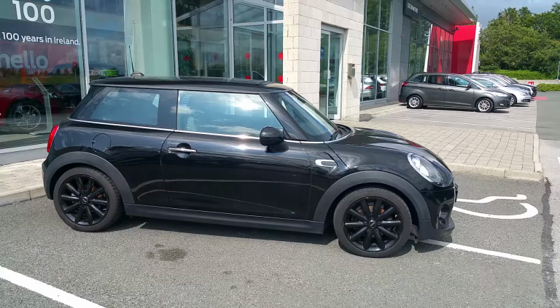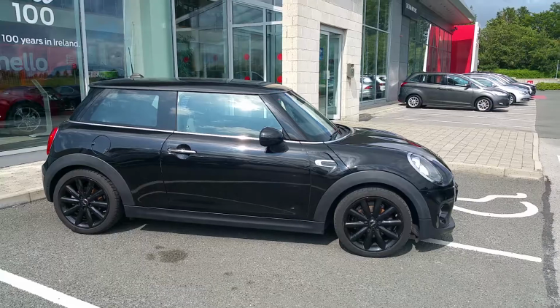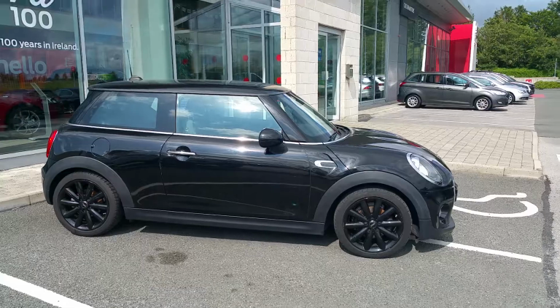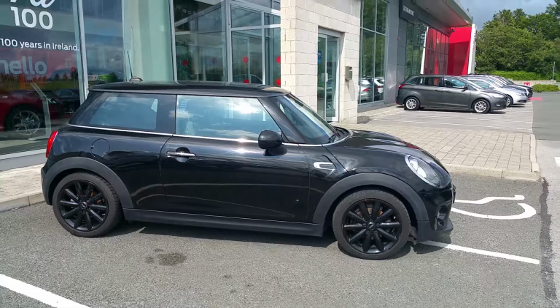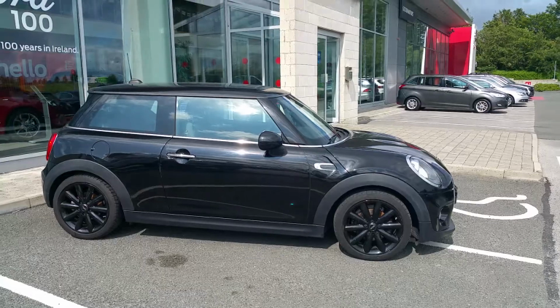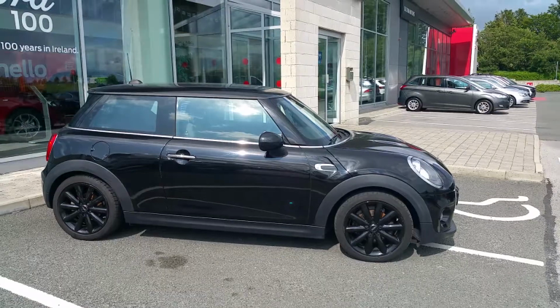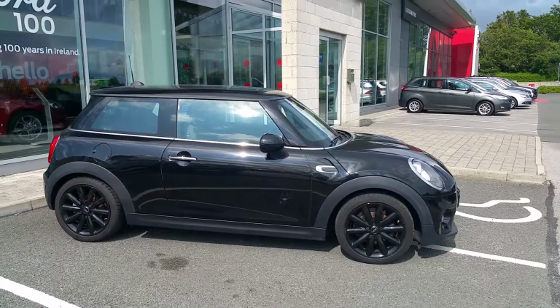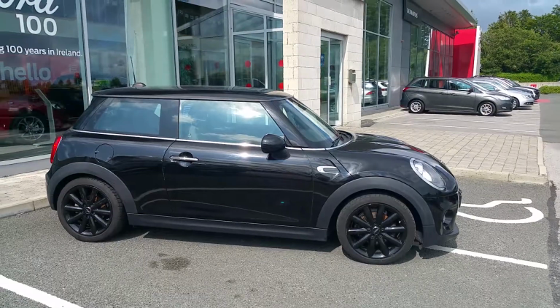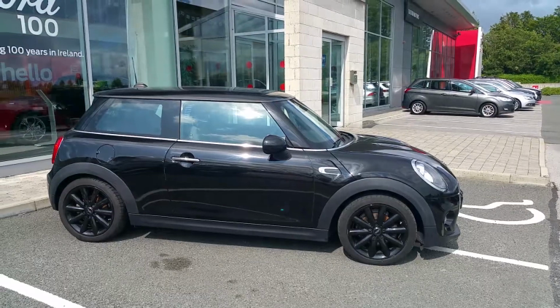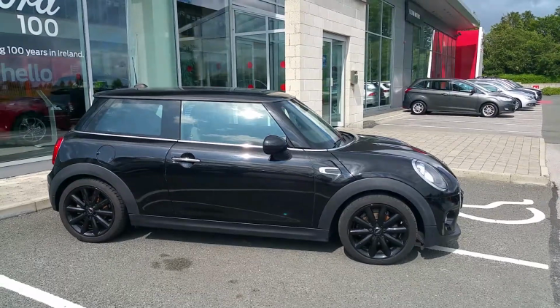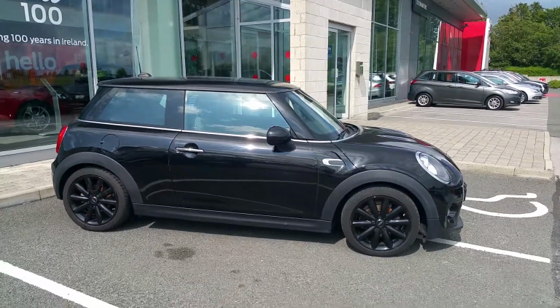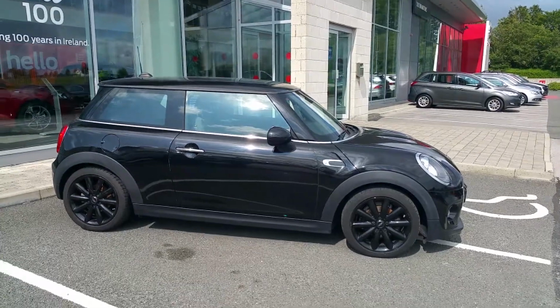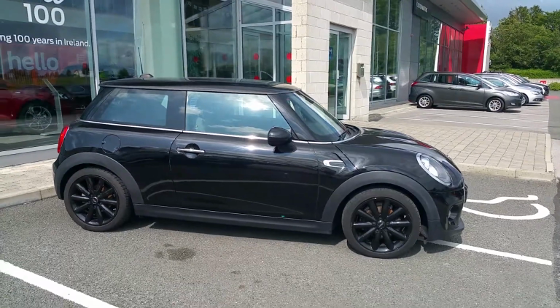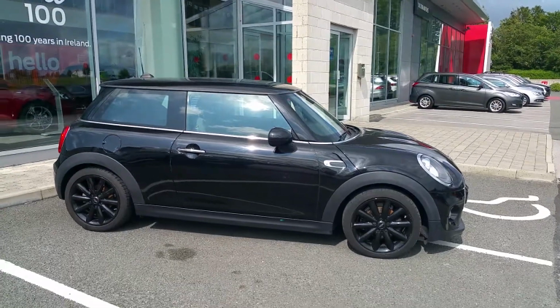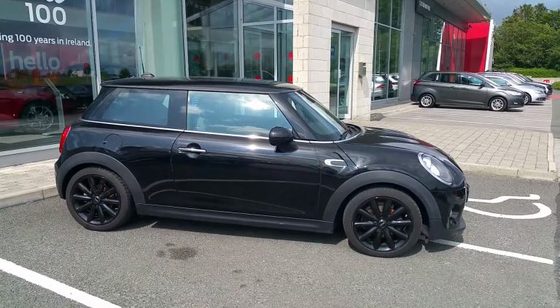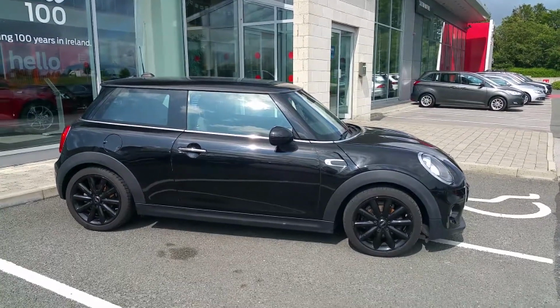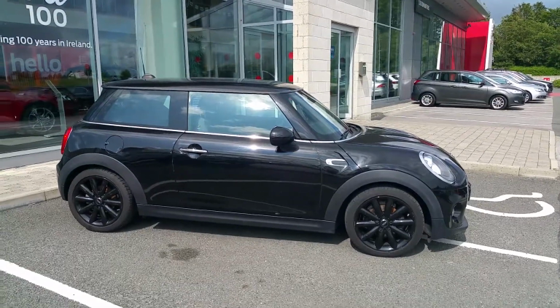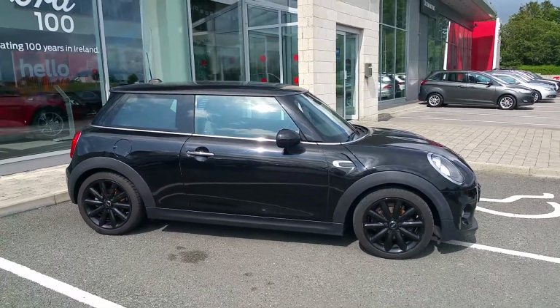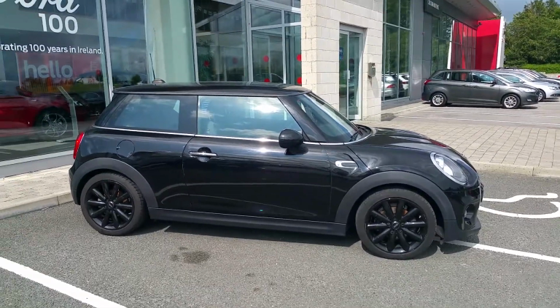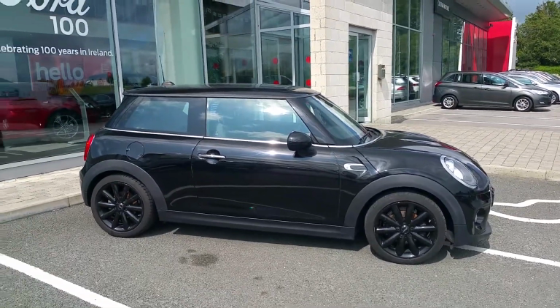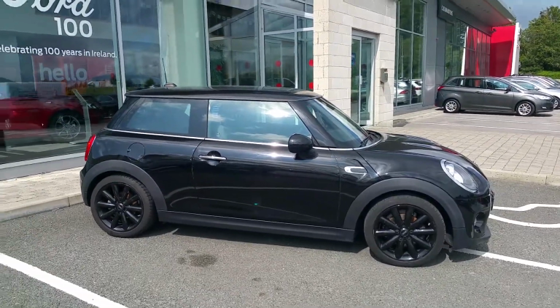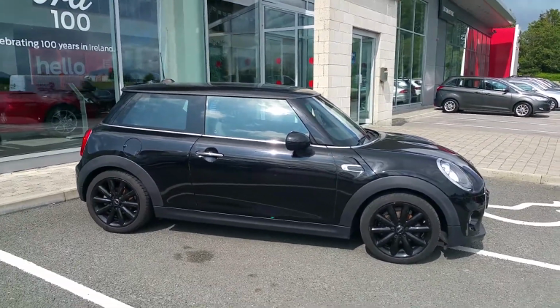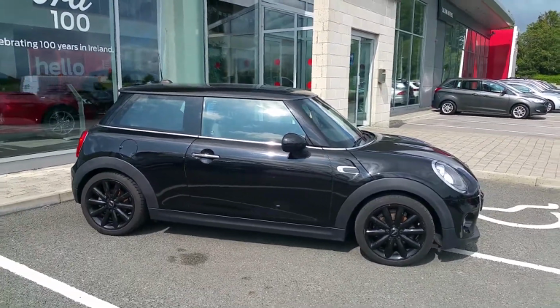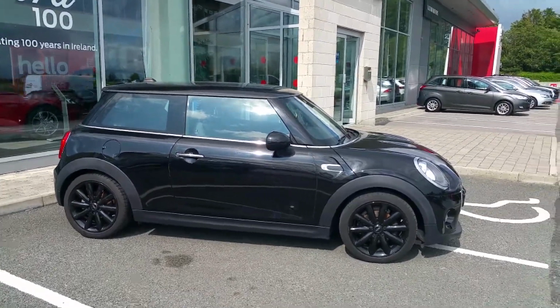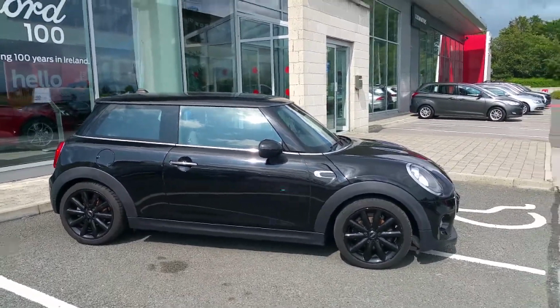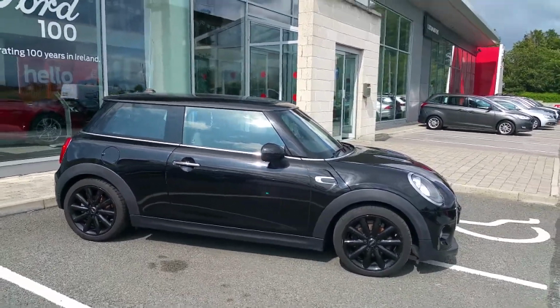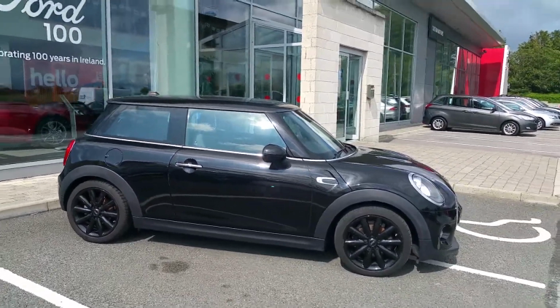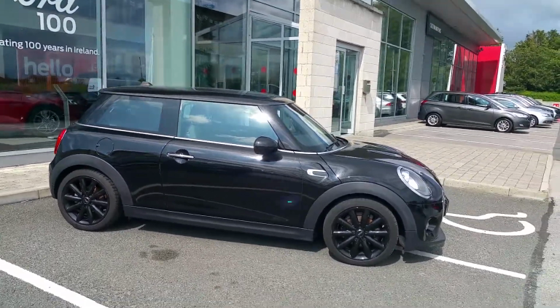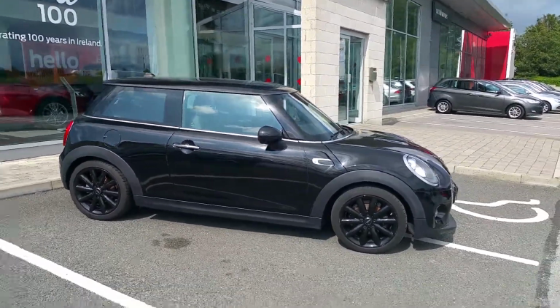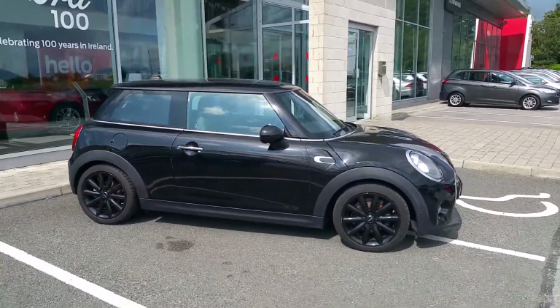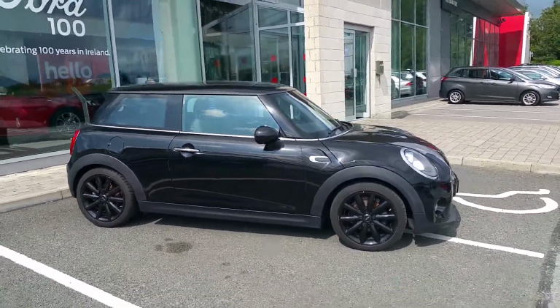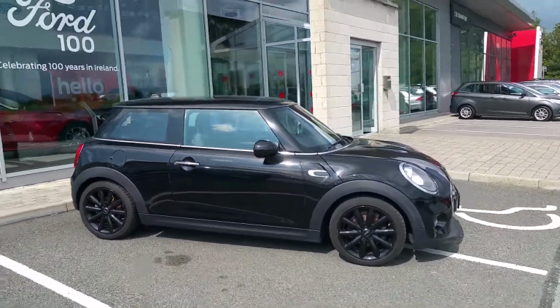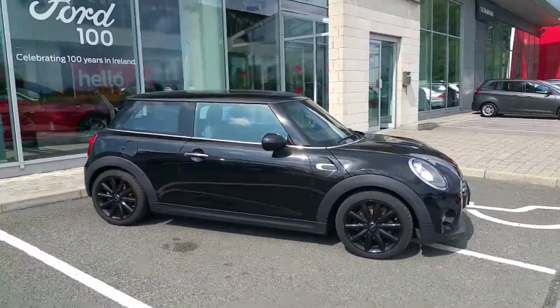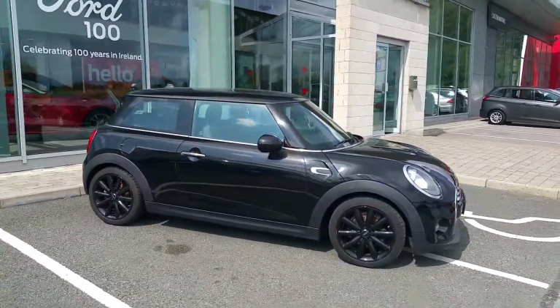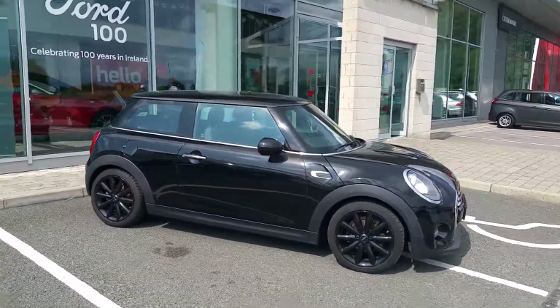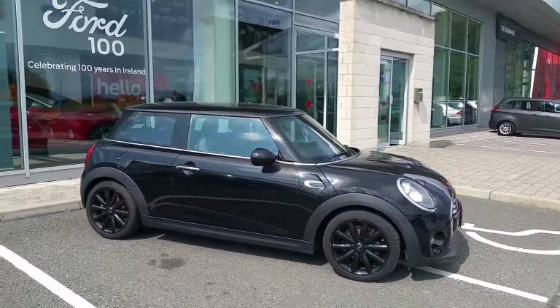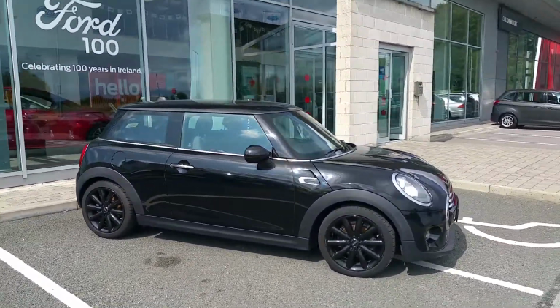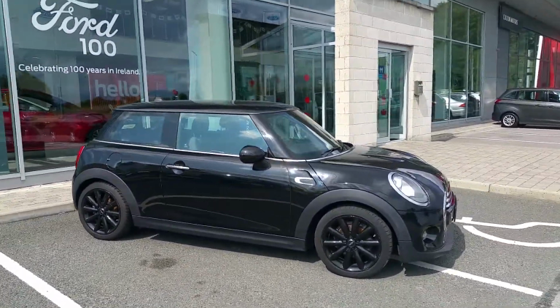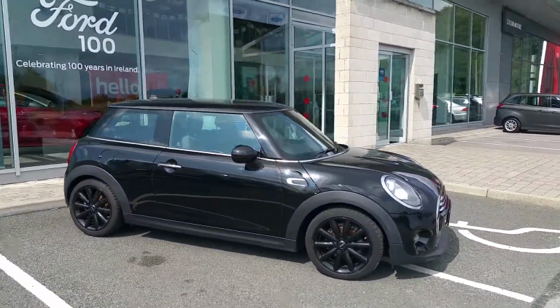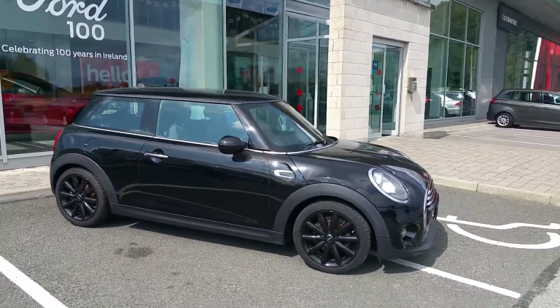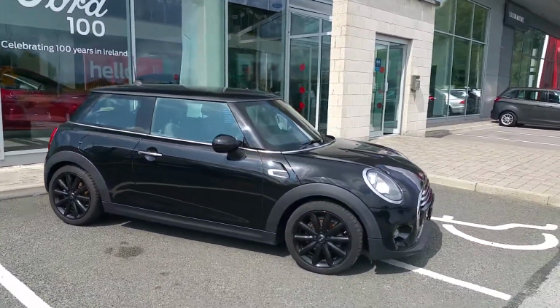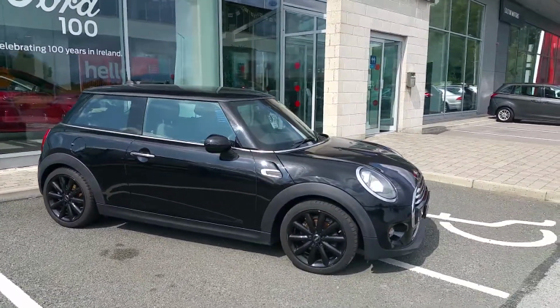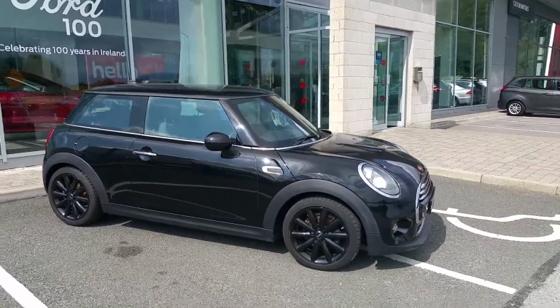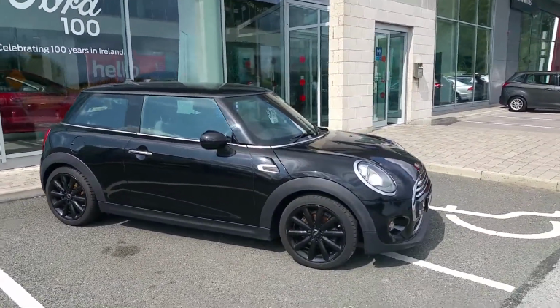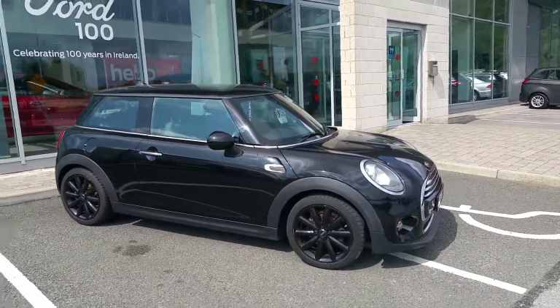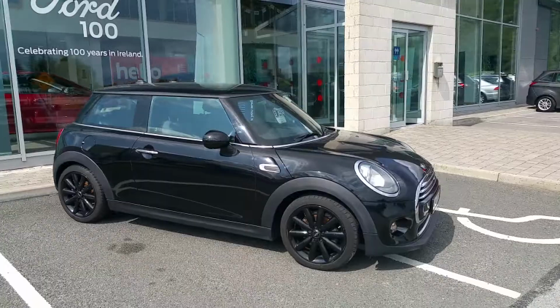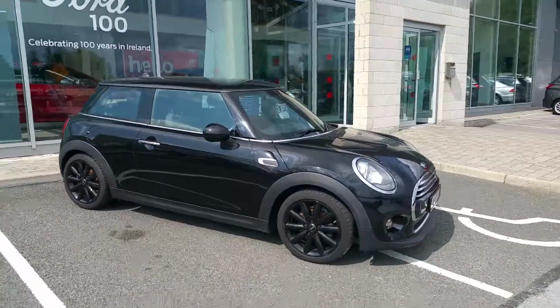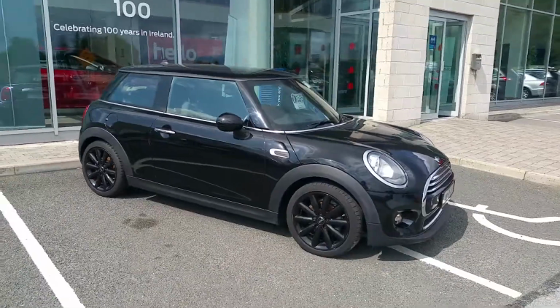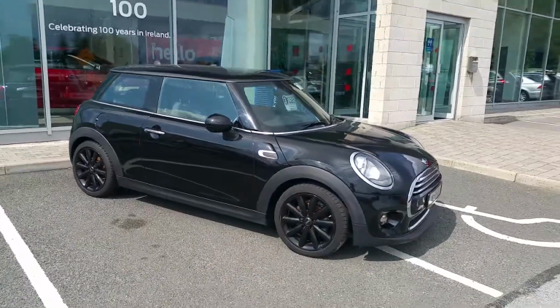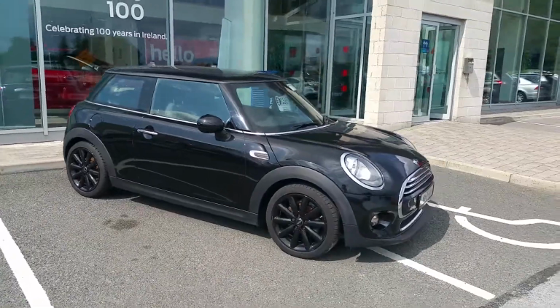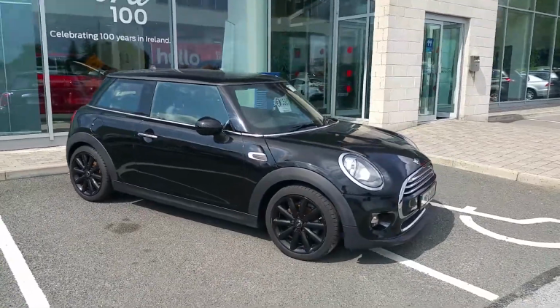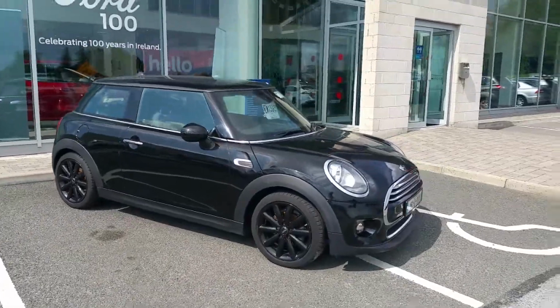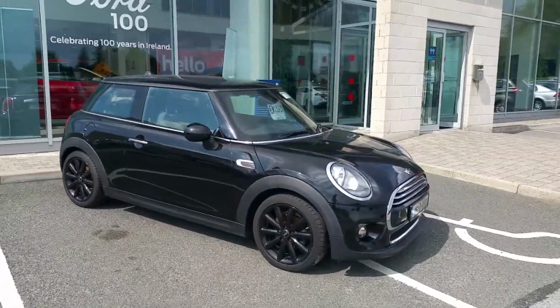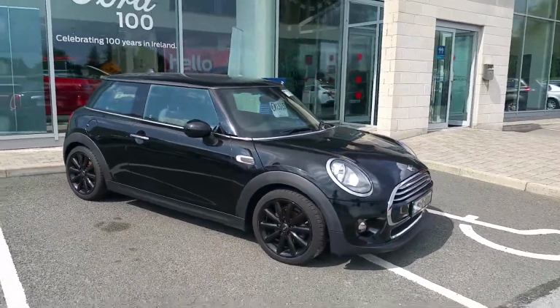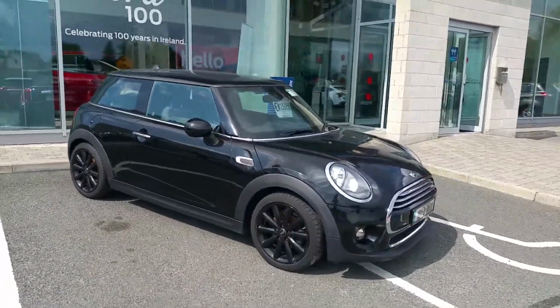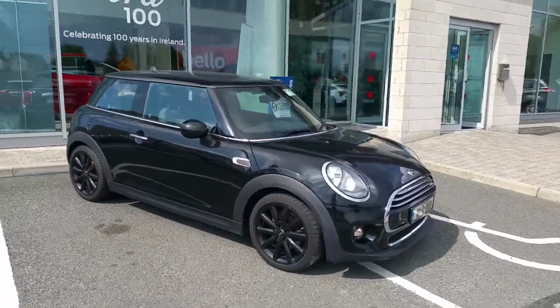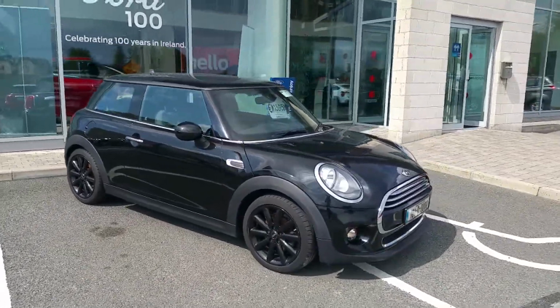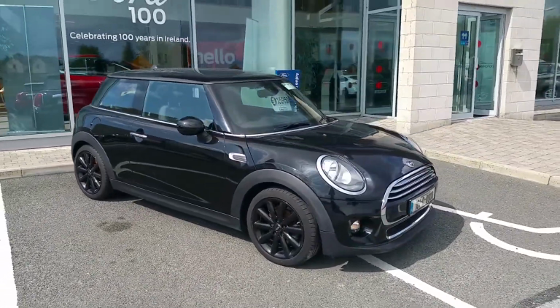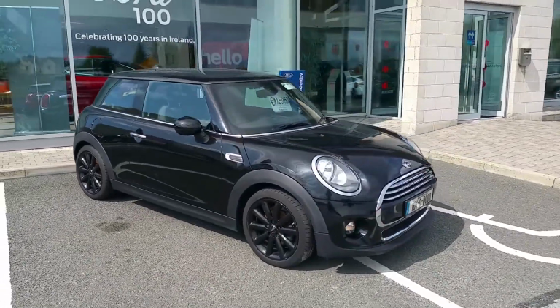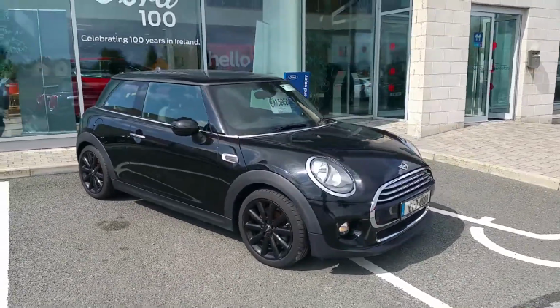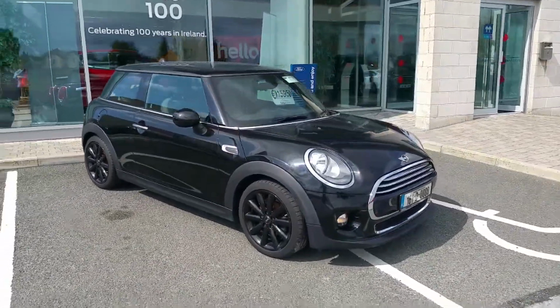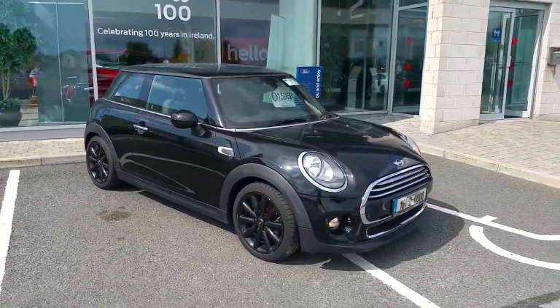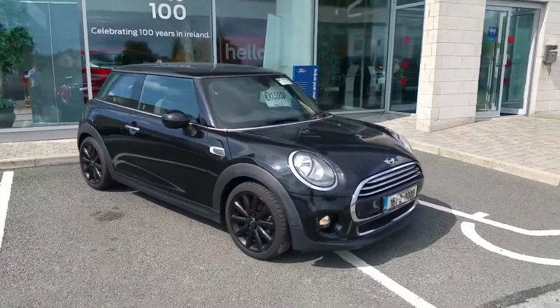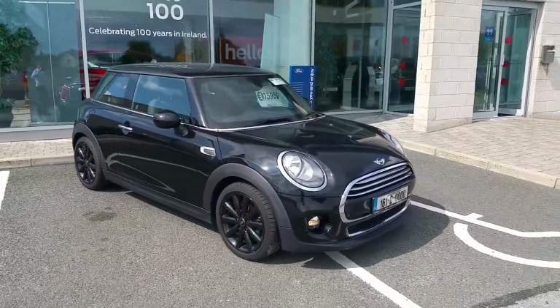I'm Colton Motors Mullingar. Just arrived to my stock is this beautiful 161 Mini Cooper D 1.6 diesel with a Chilli pack.